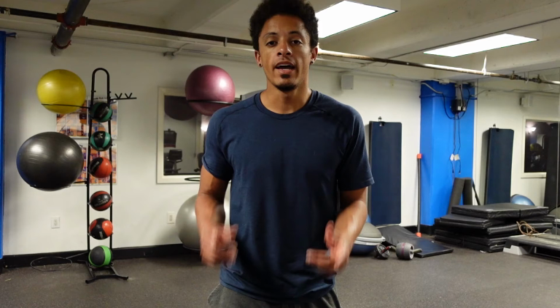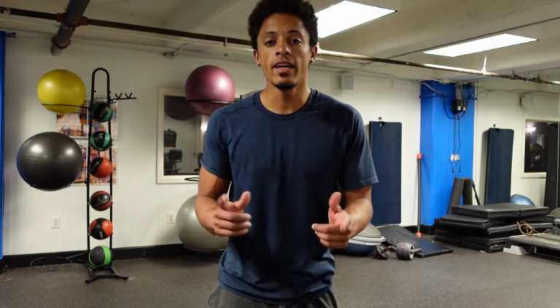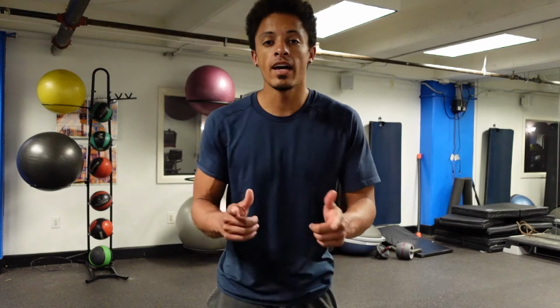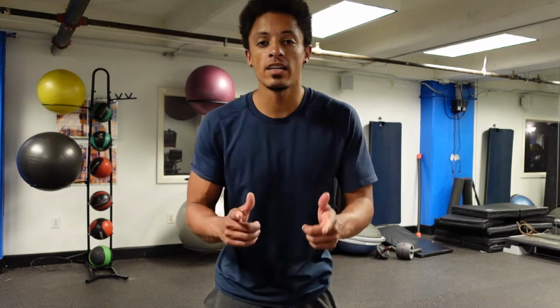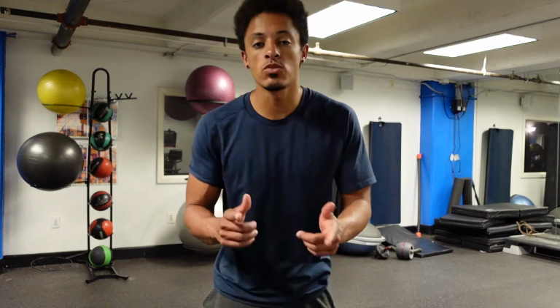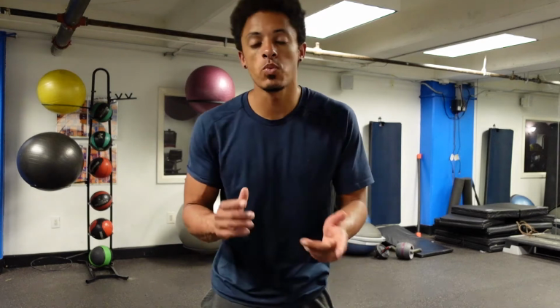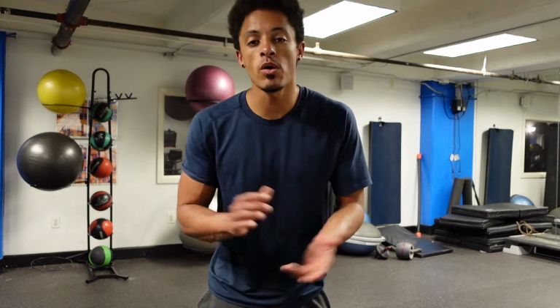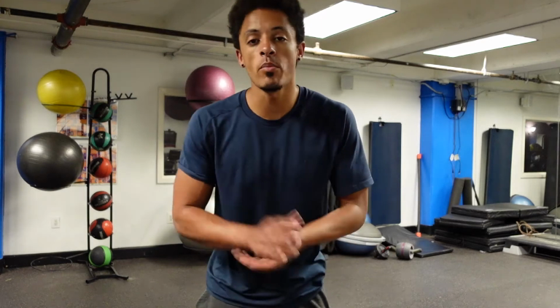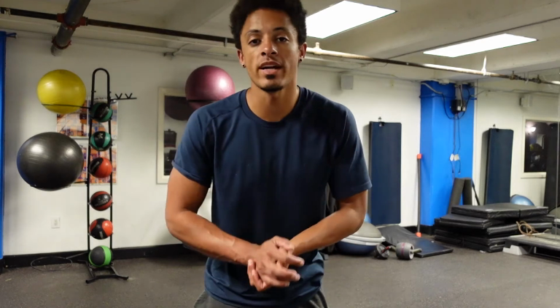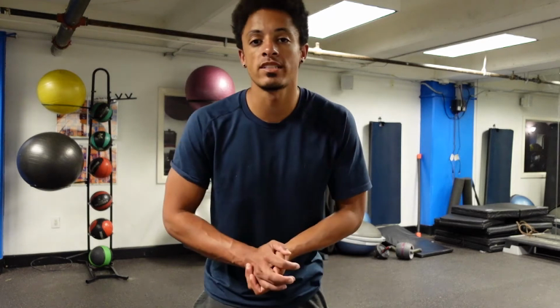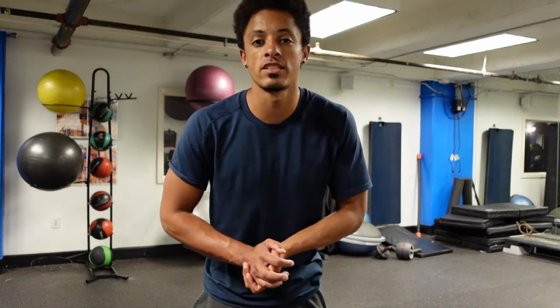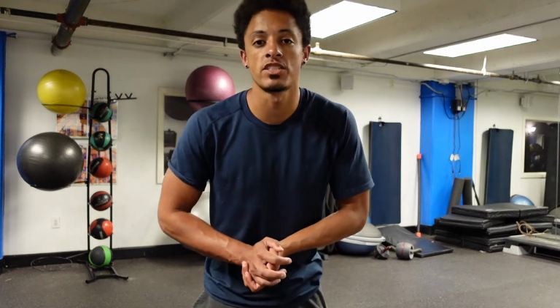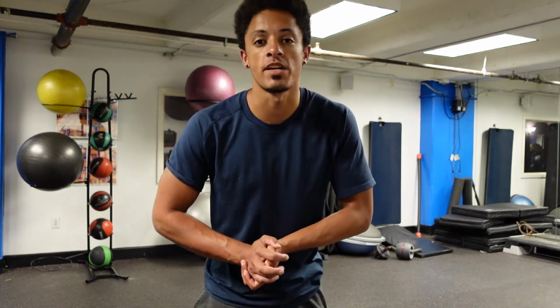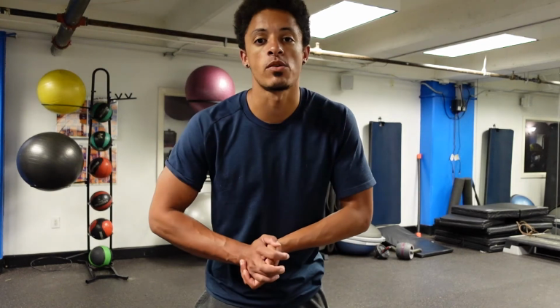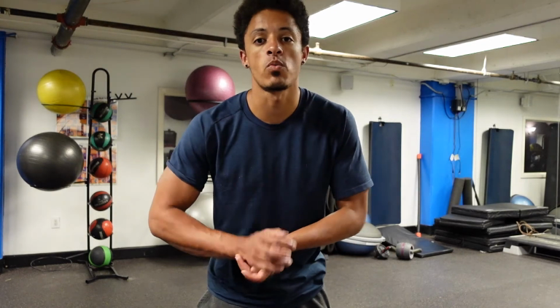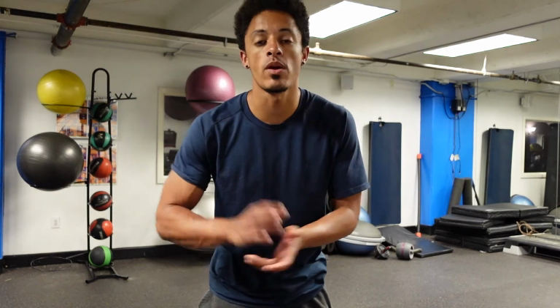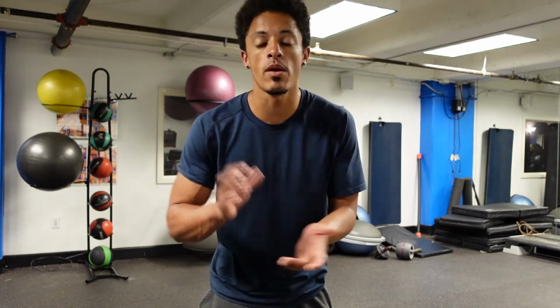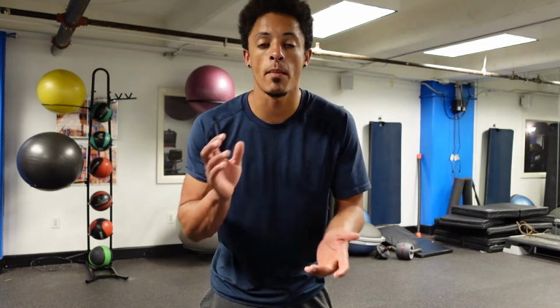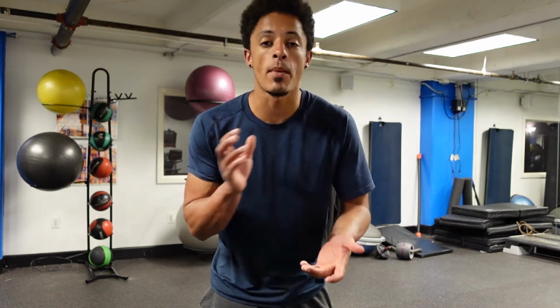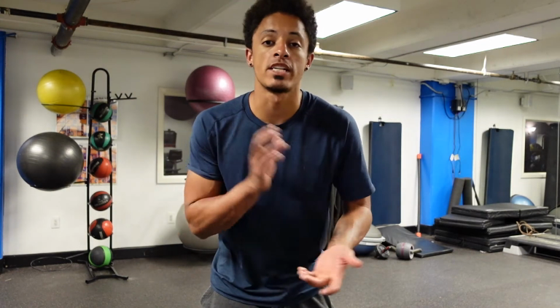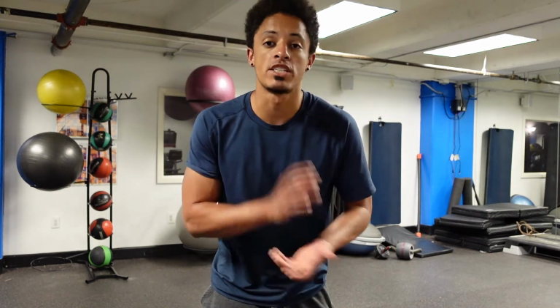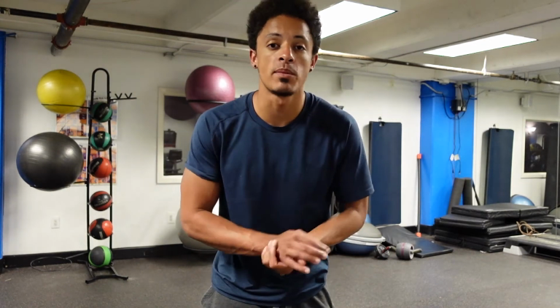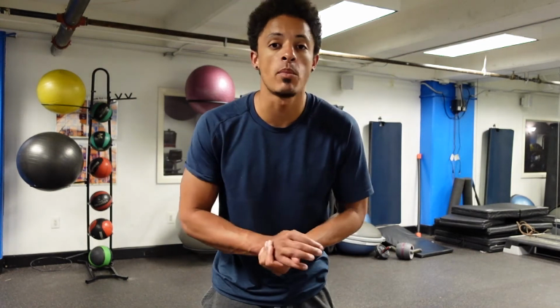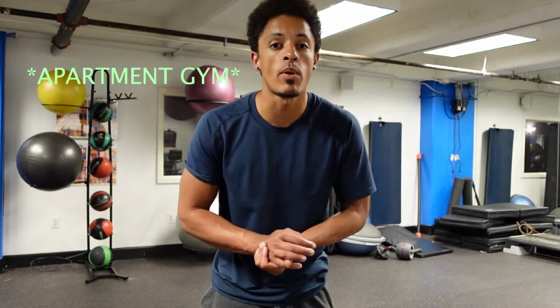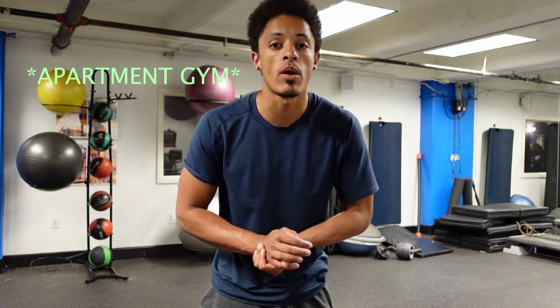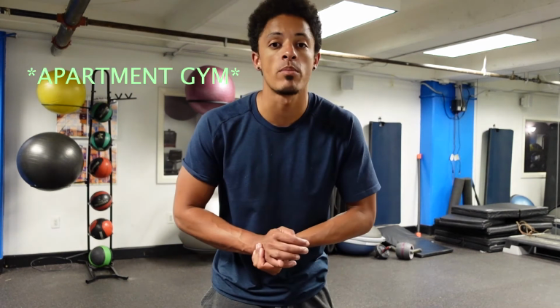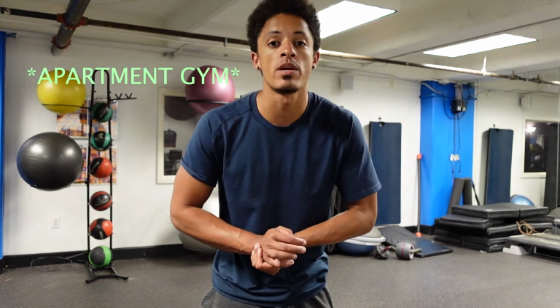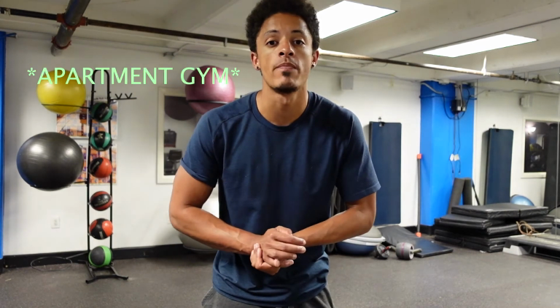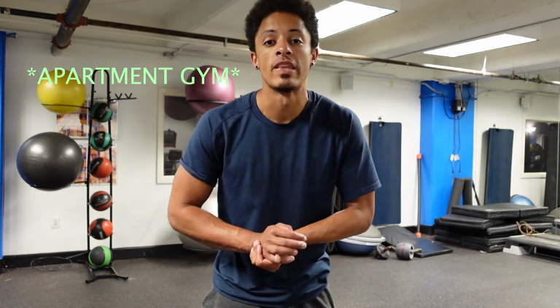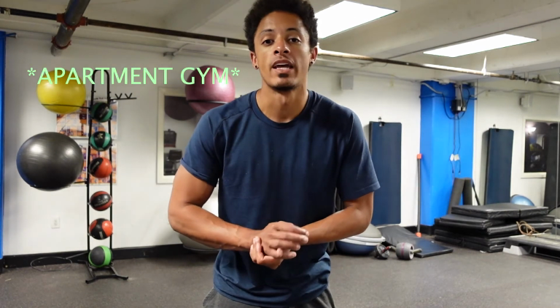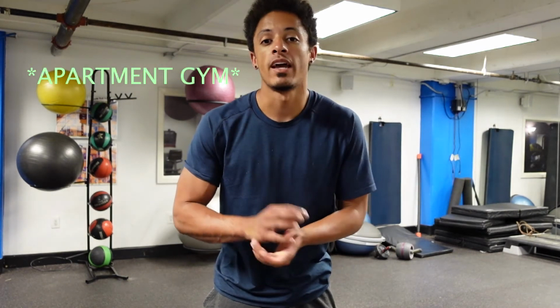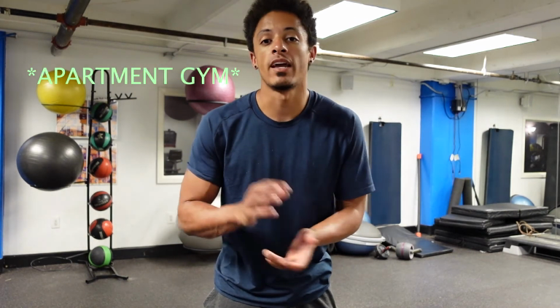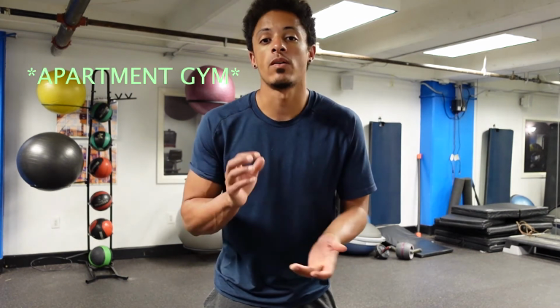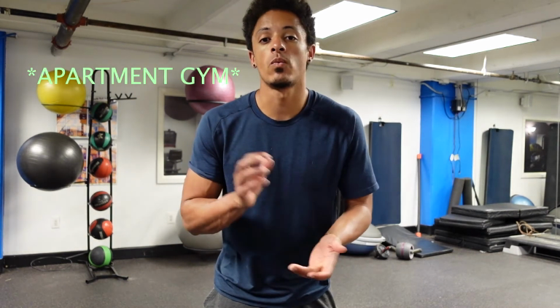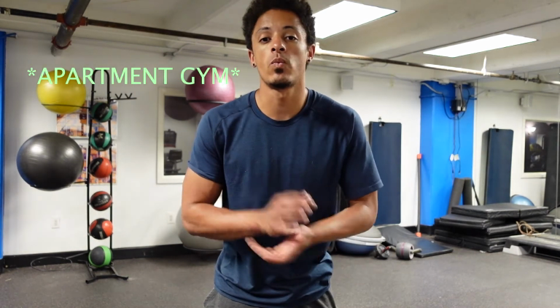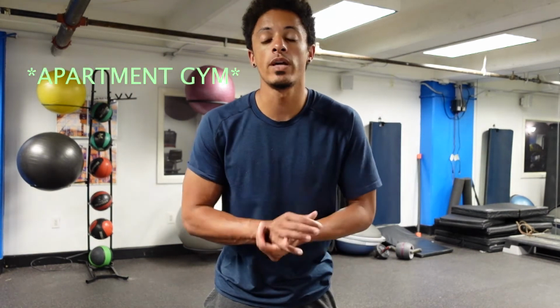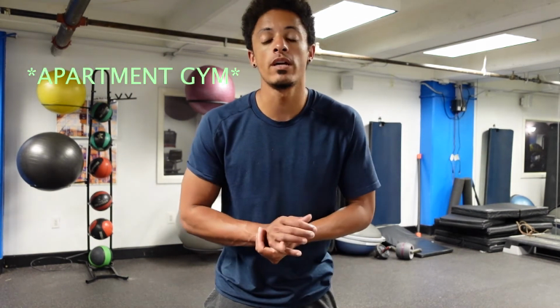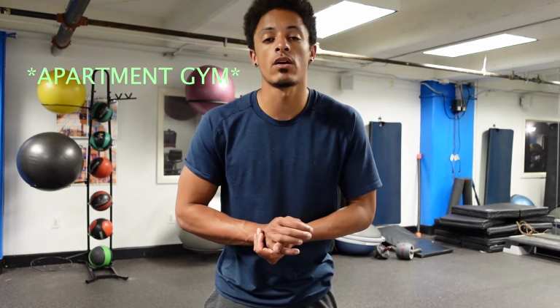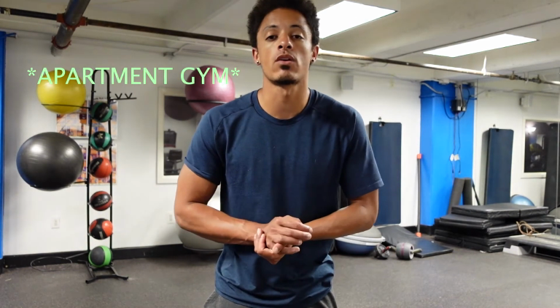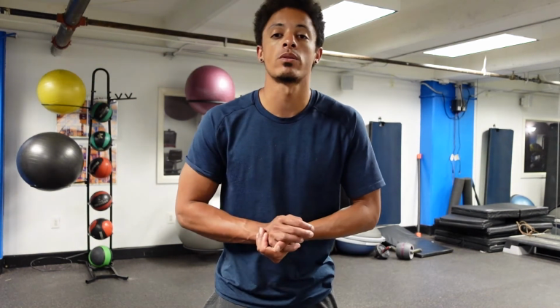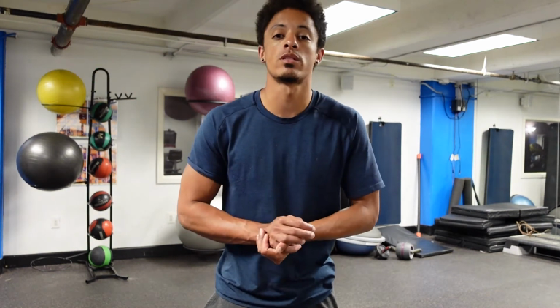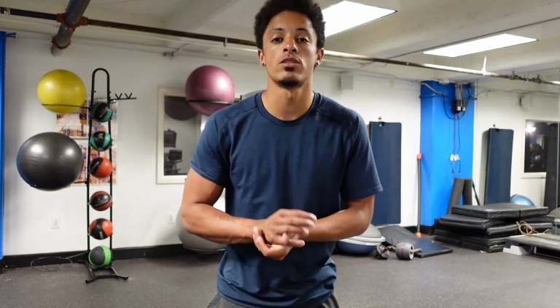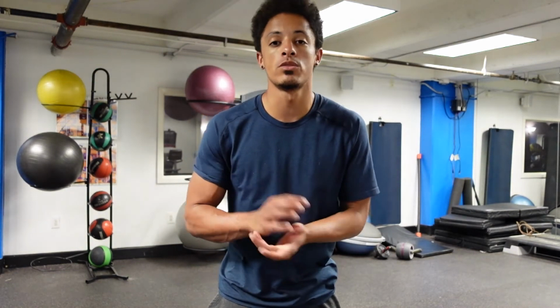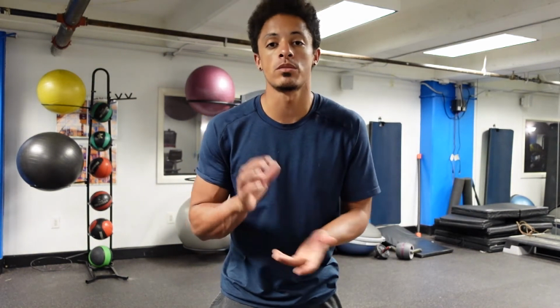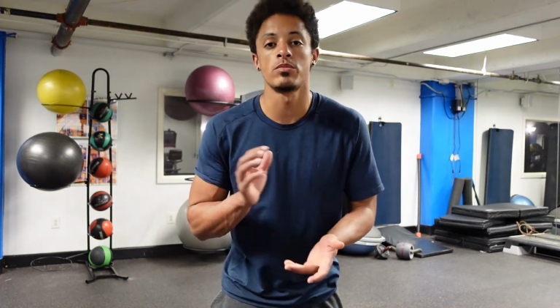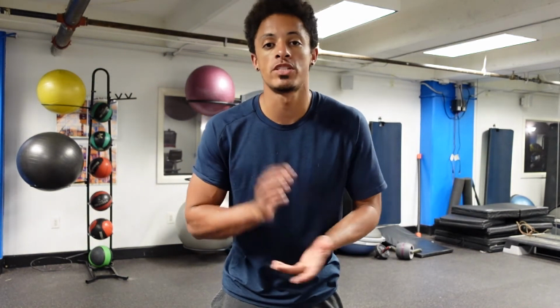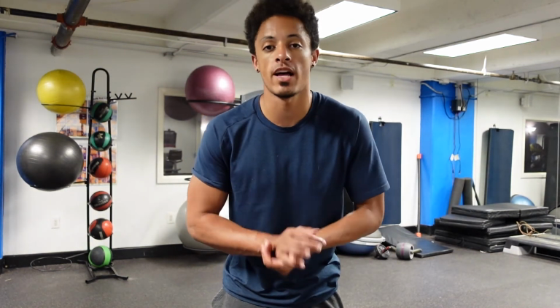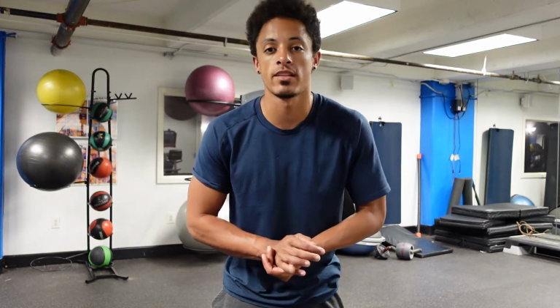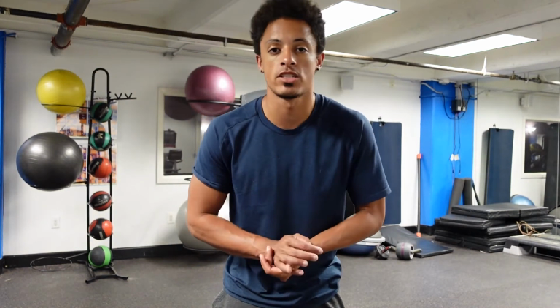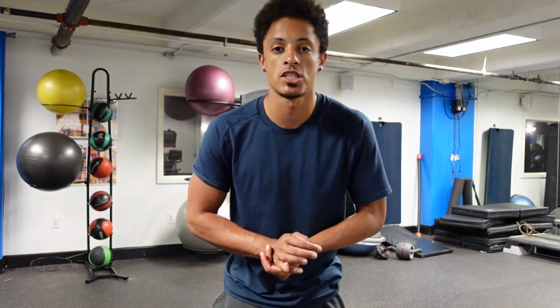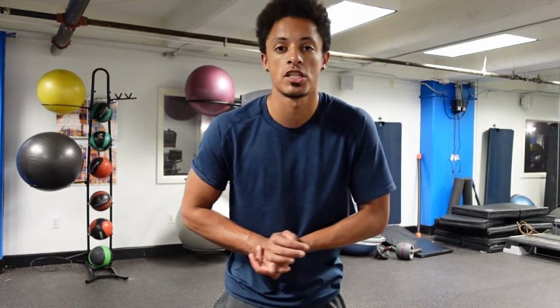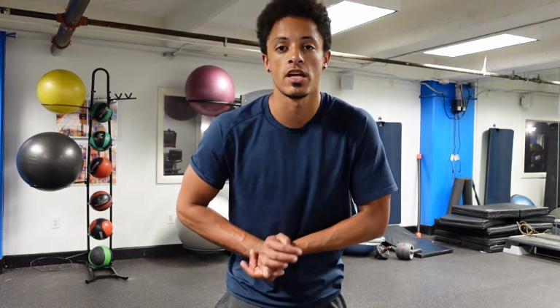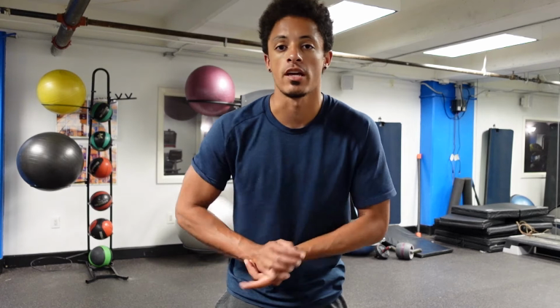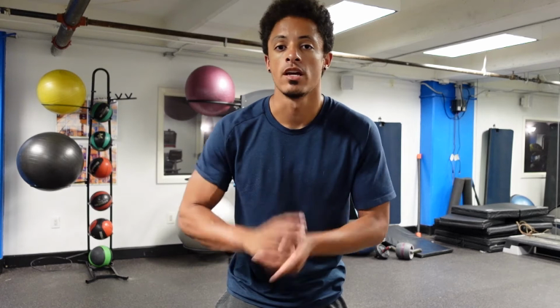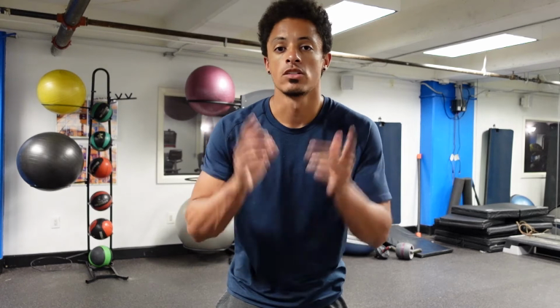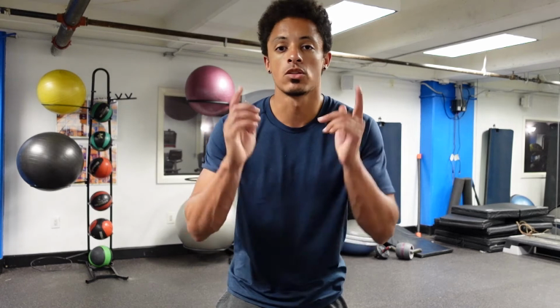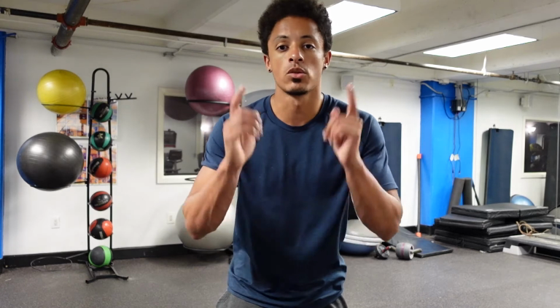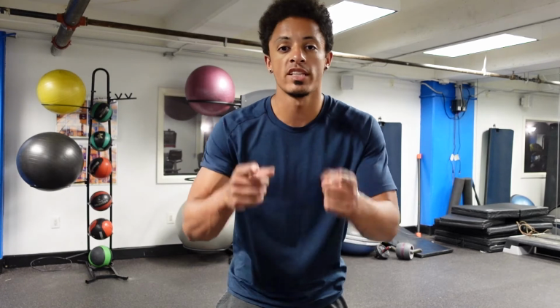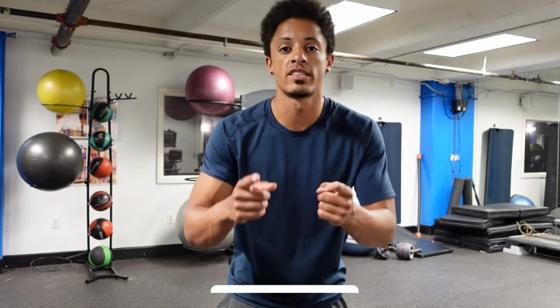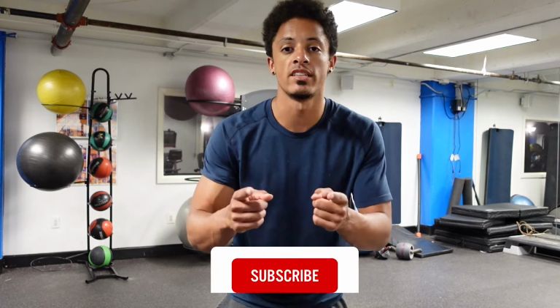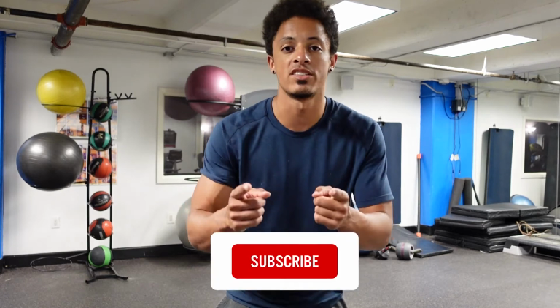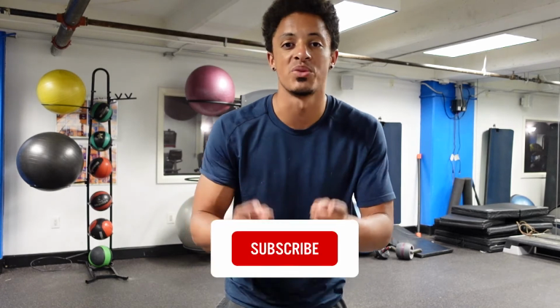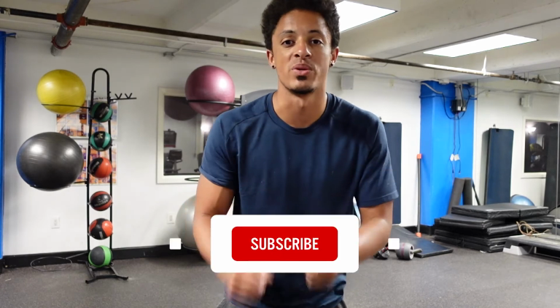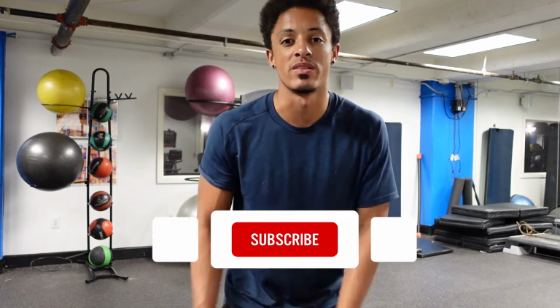Hey guys, welcome back to the channel. We are at my gym apartment and we are going to do some challenges today. Let's get to it.